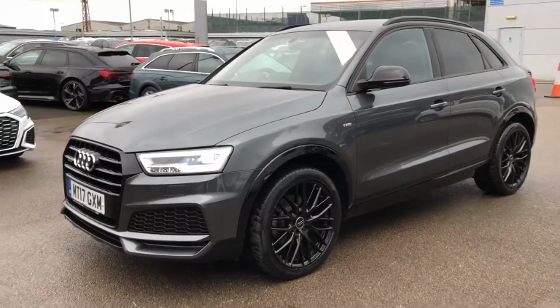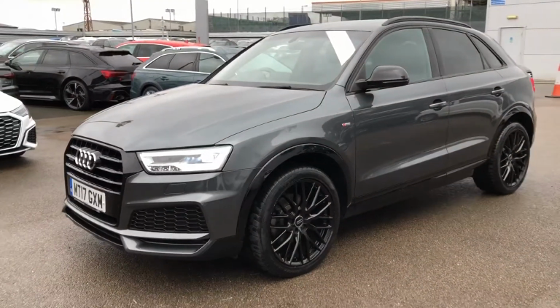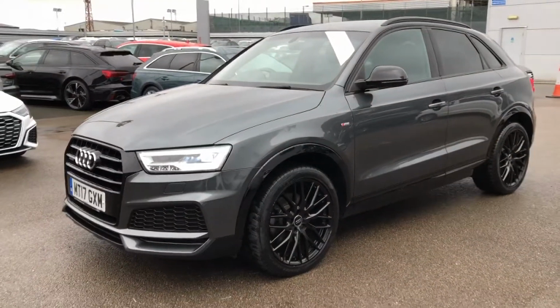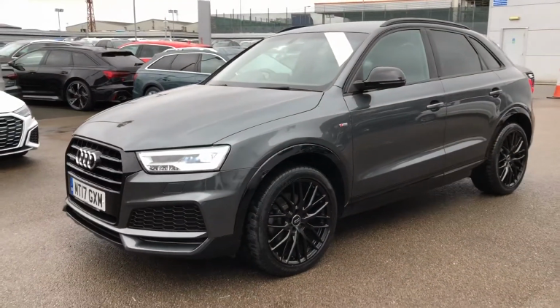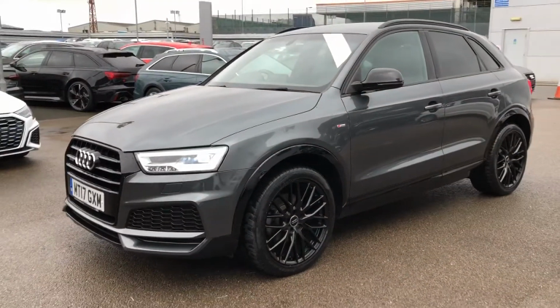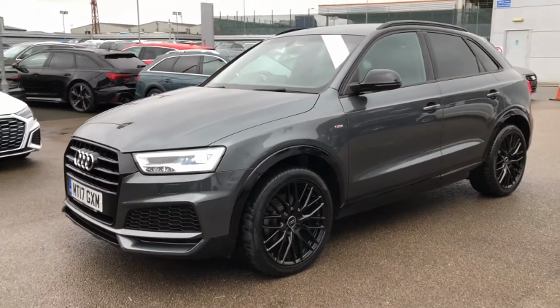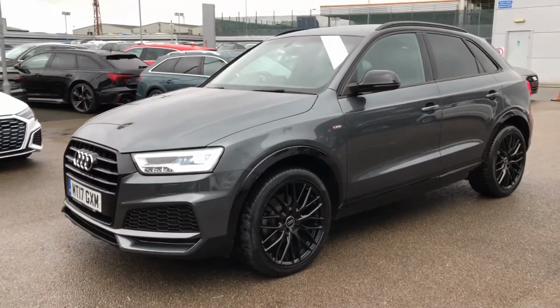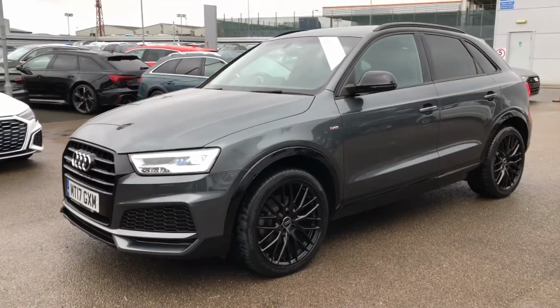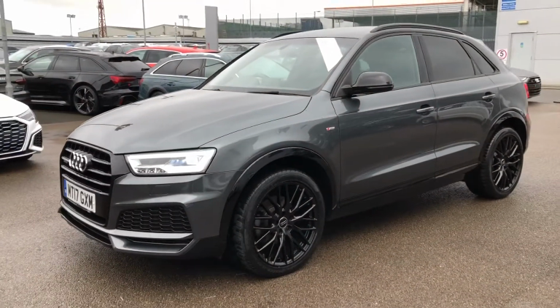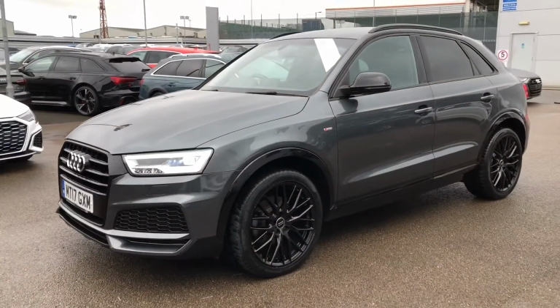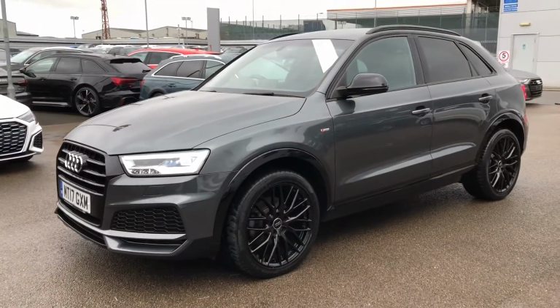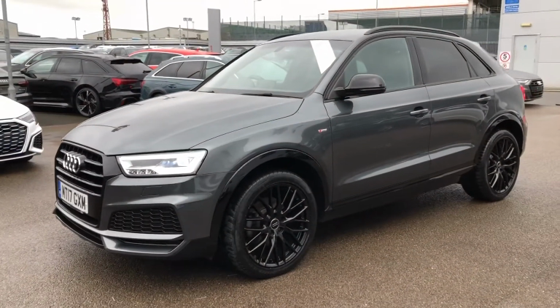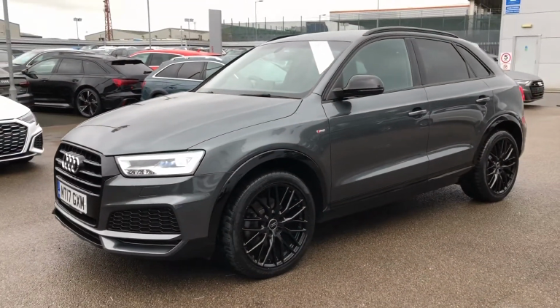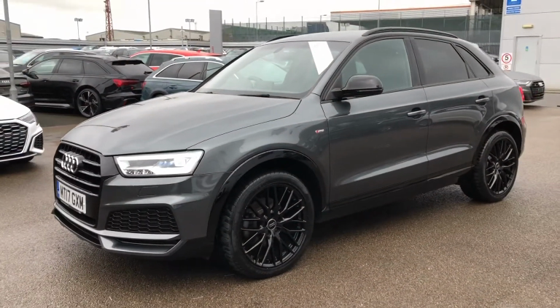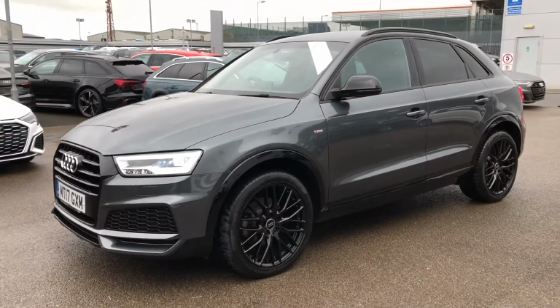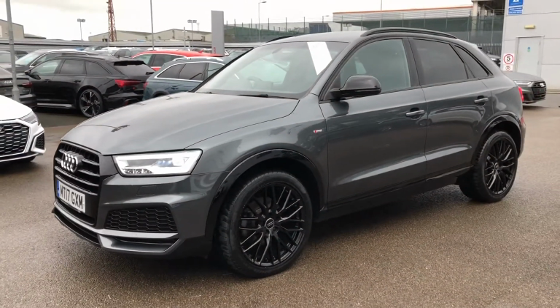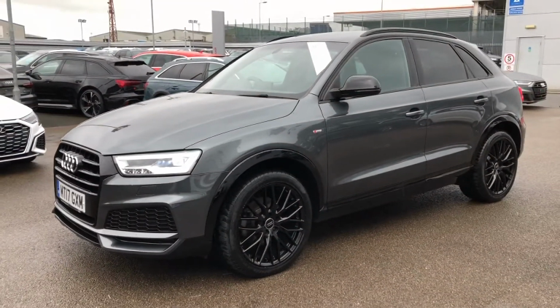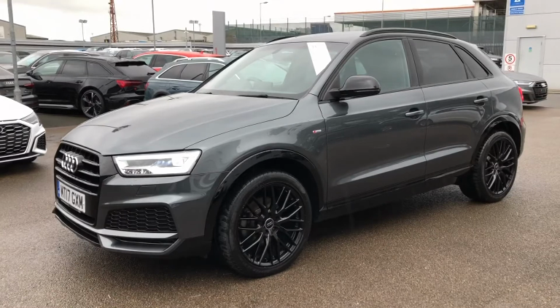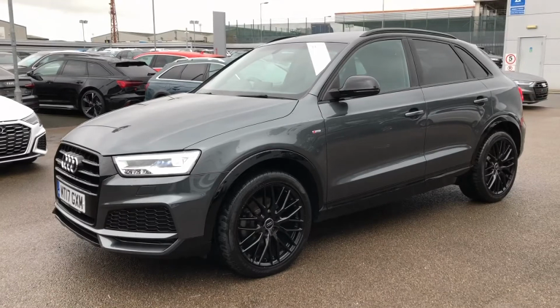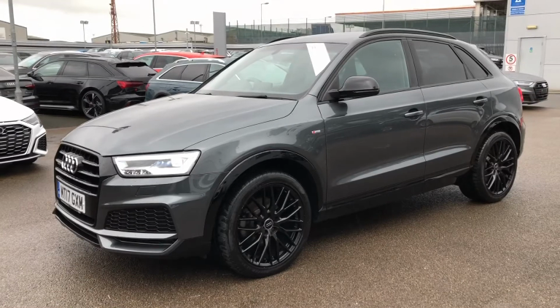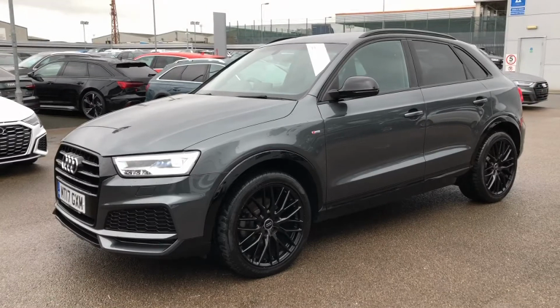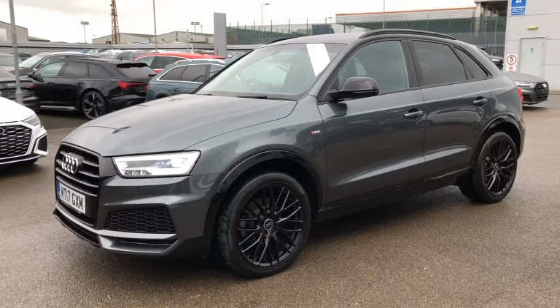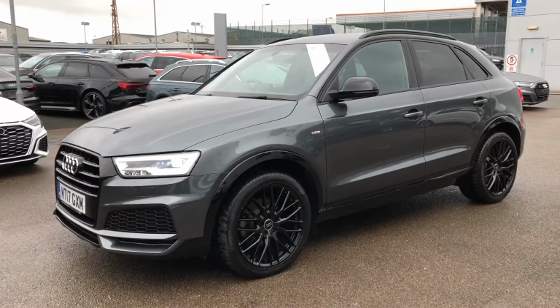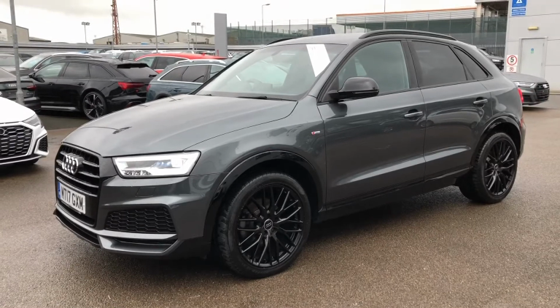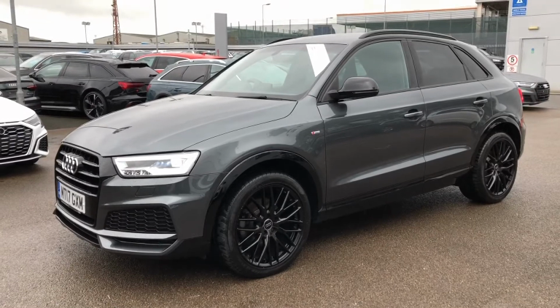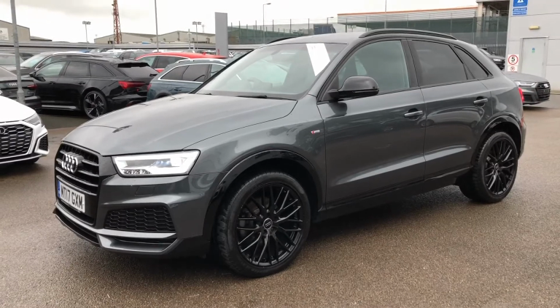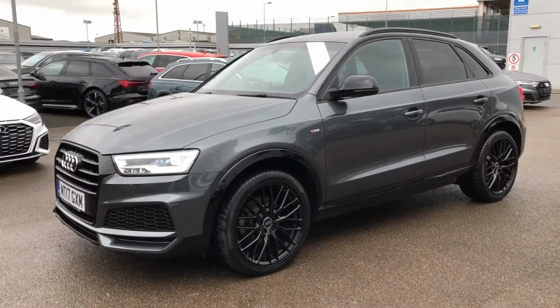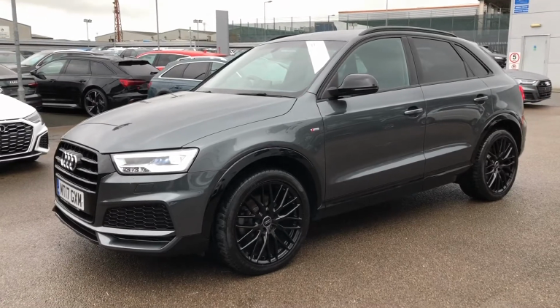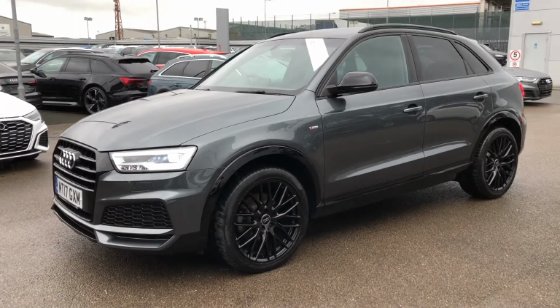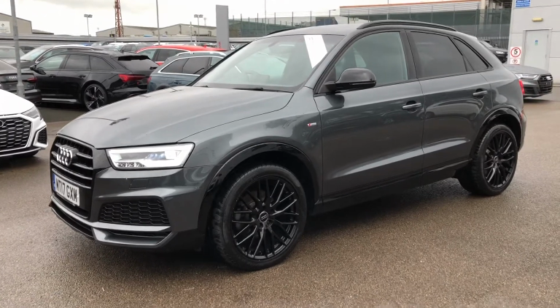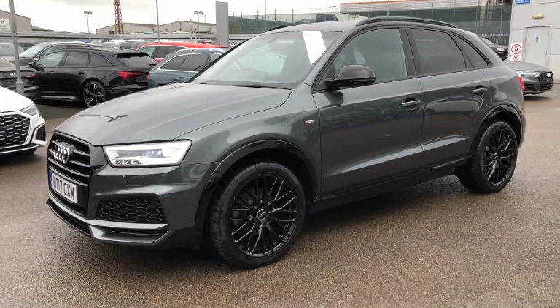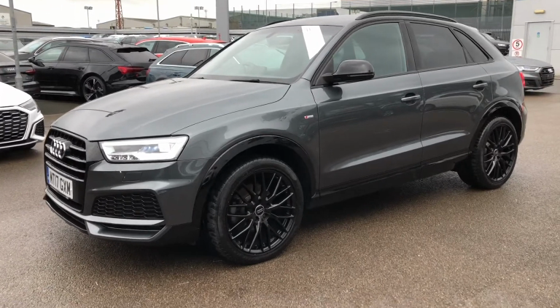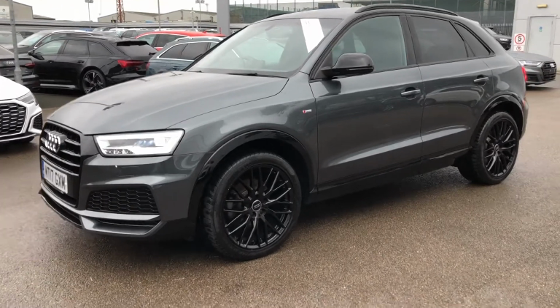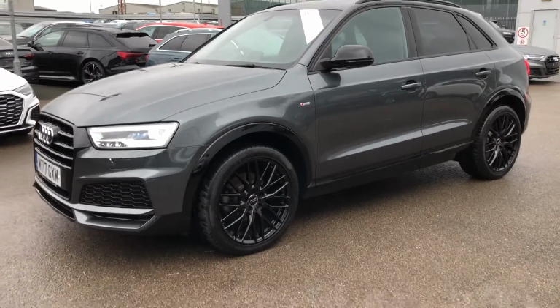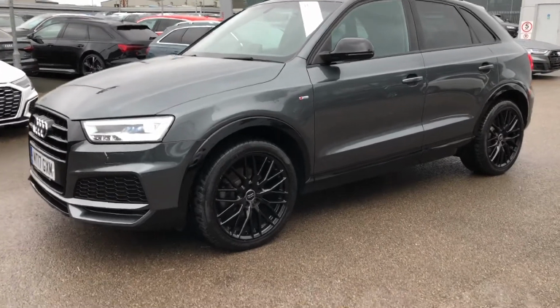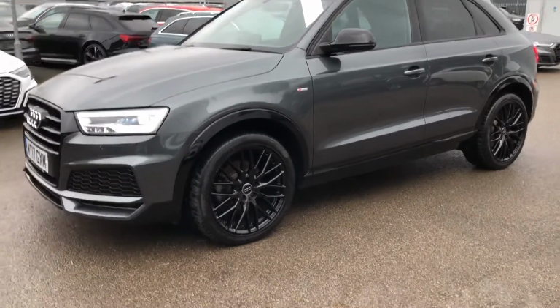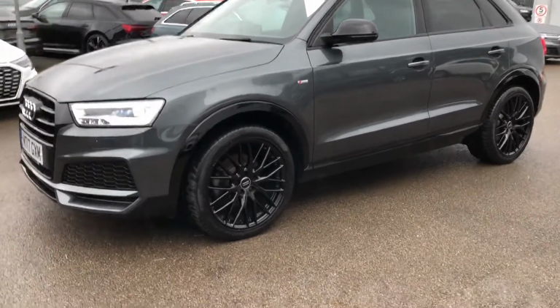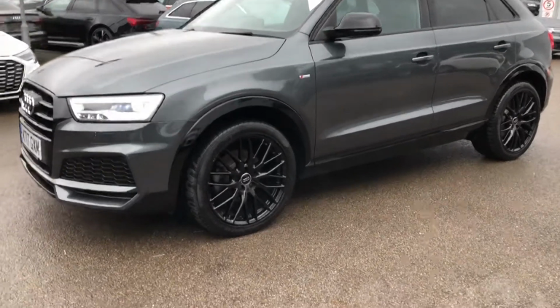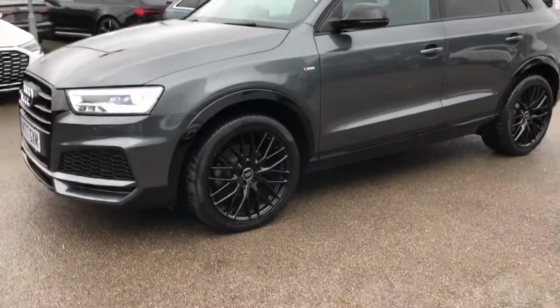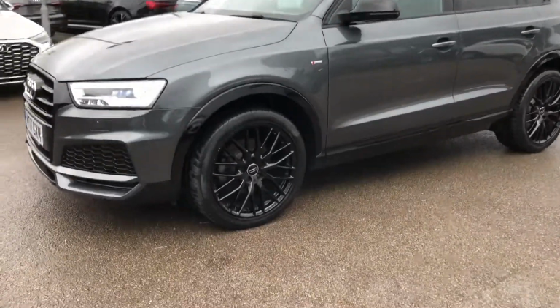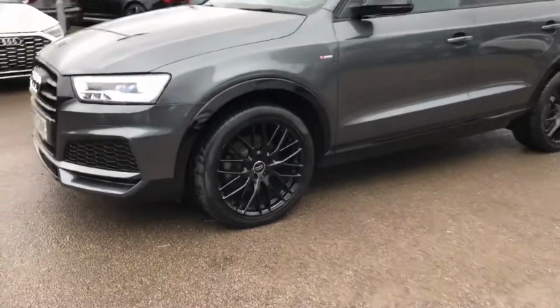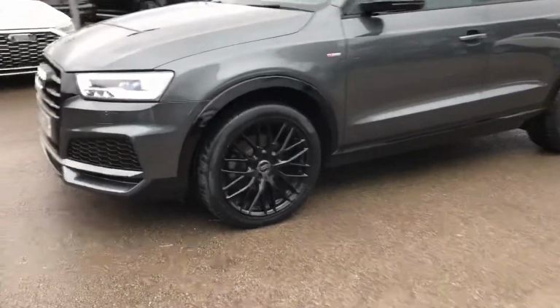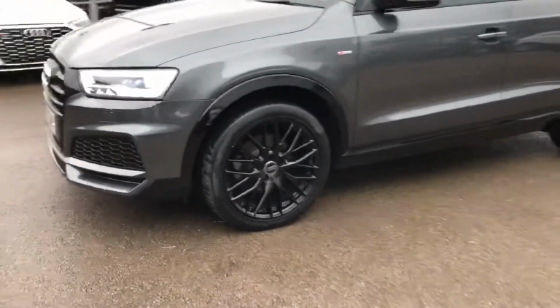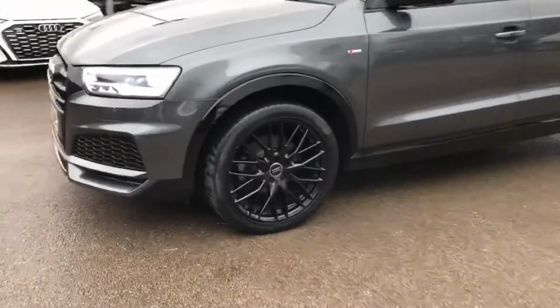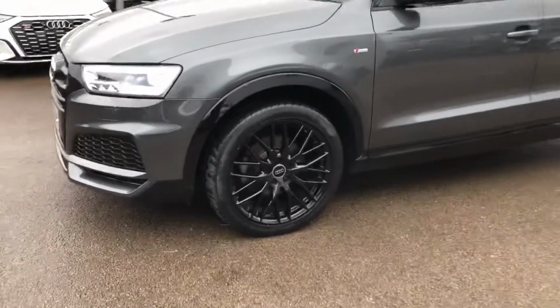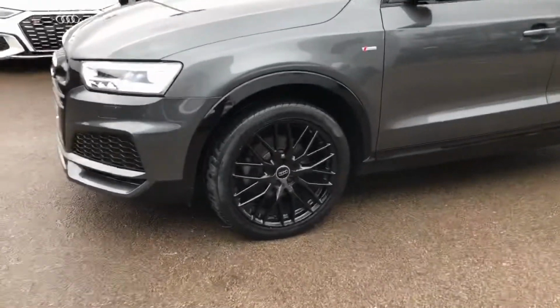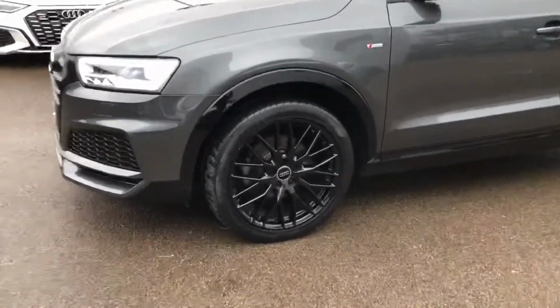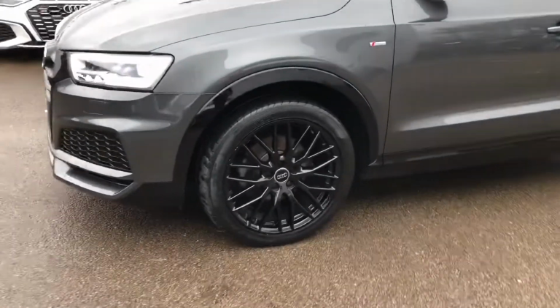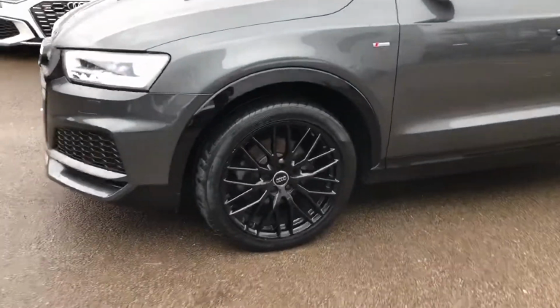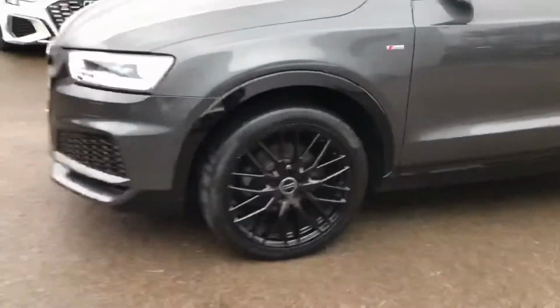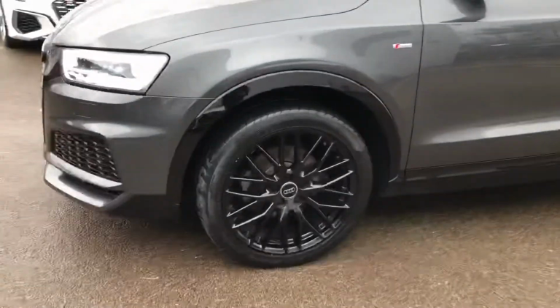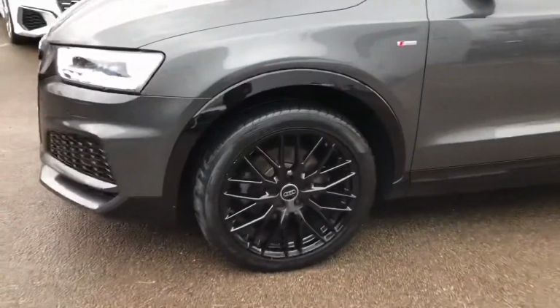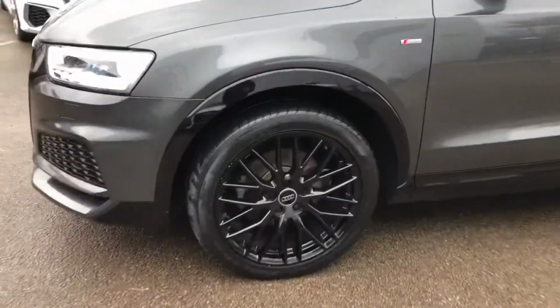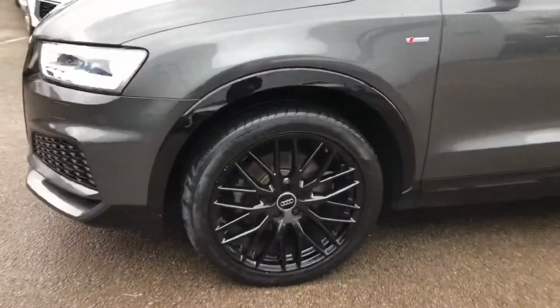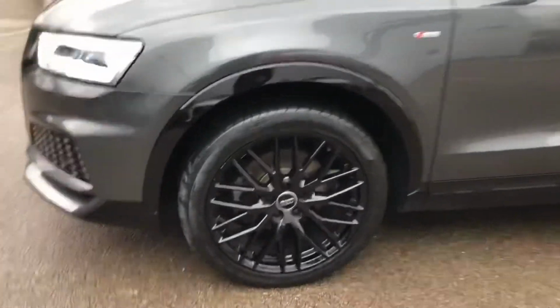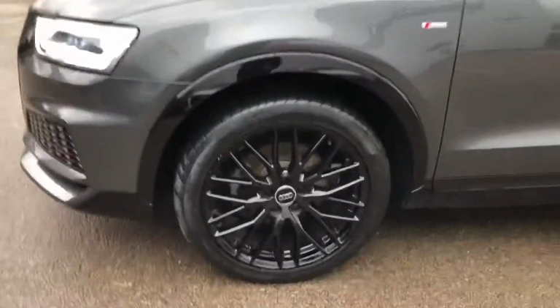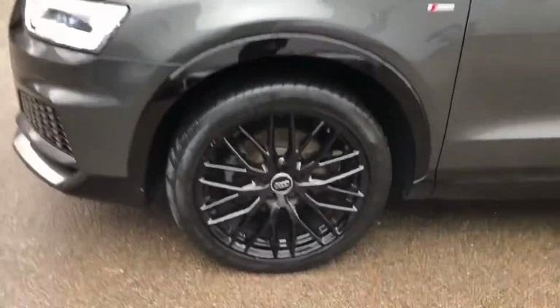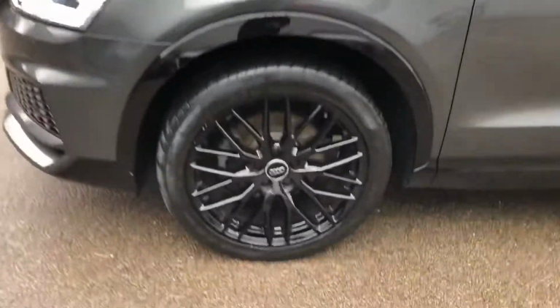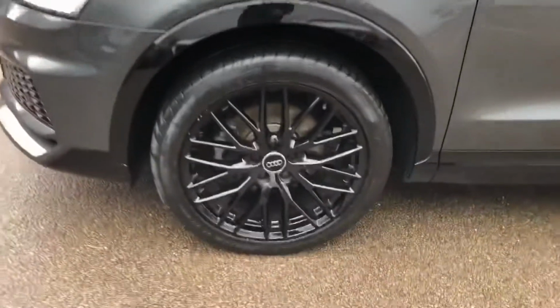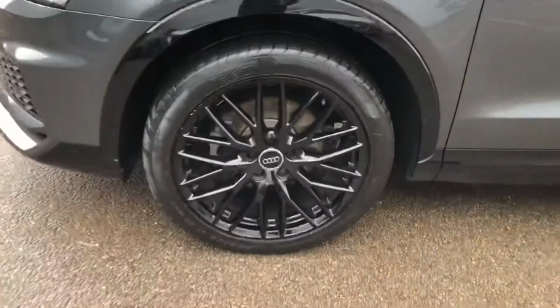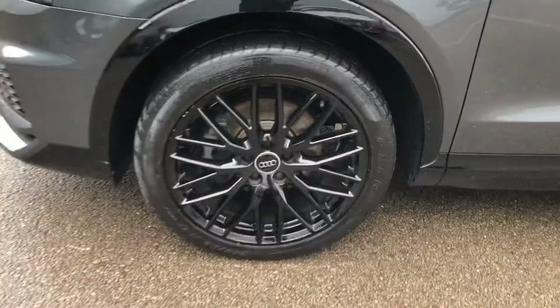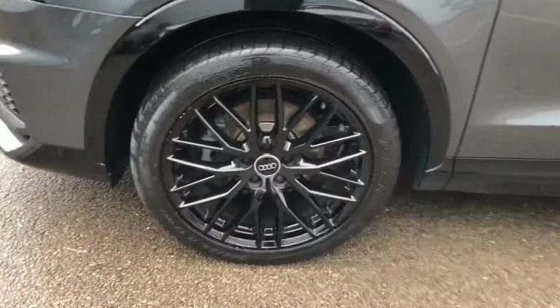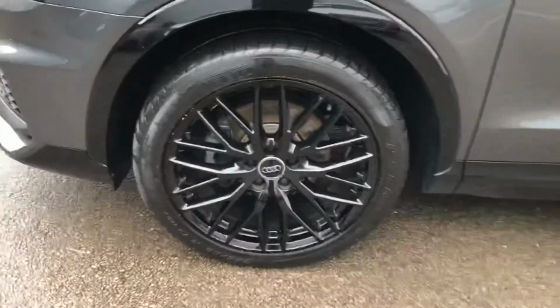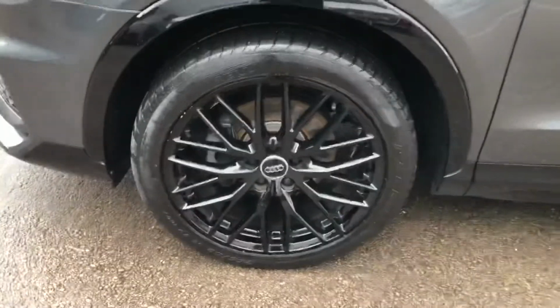As you can see, this is a Black Edition car, so it comes with enhanced styling and trim designed to make an instant impression.